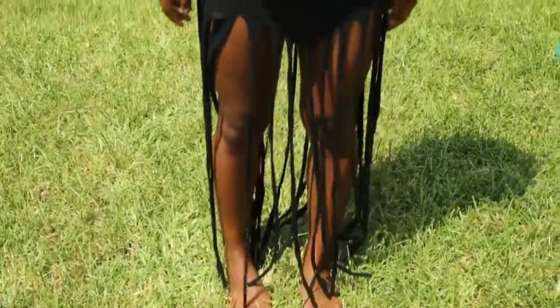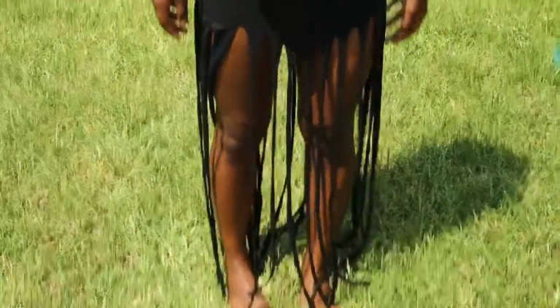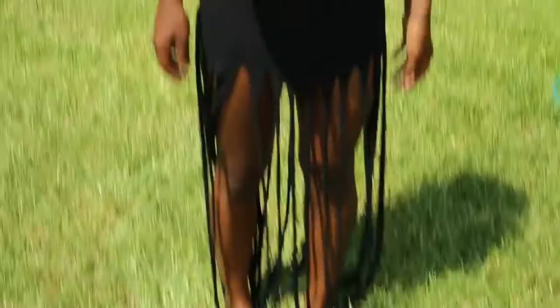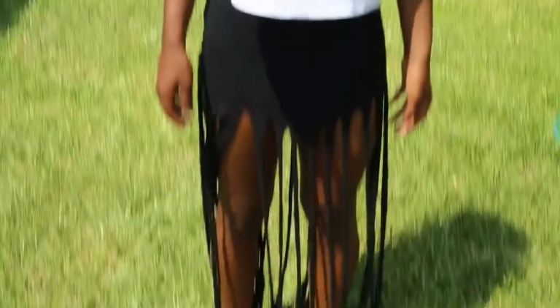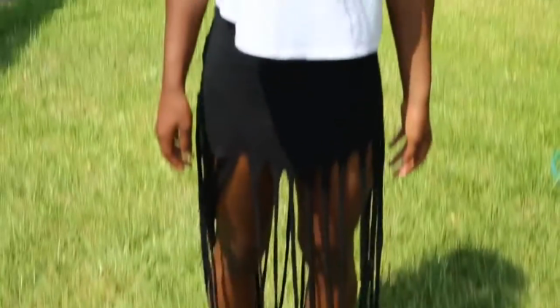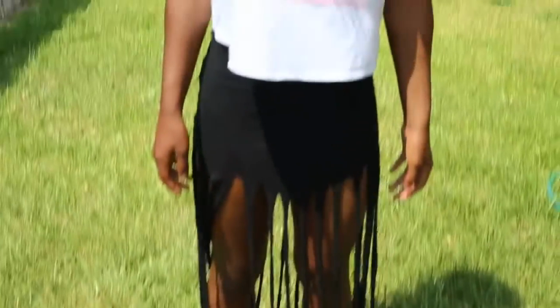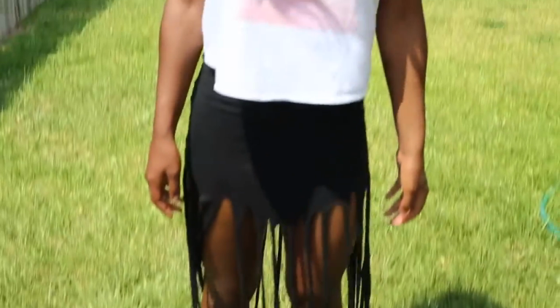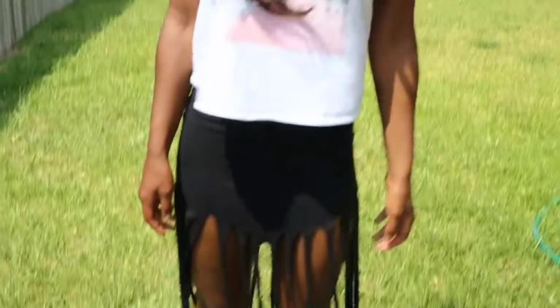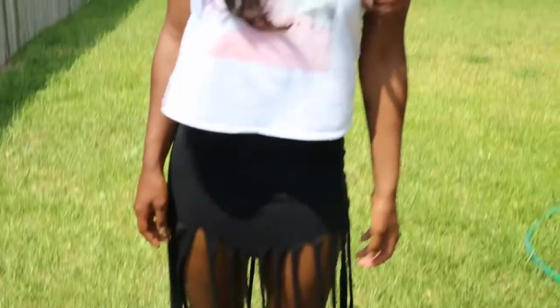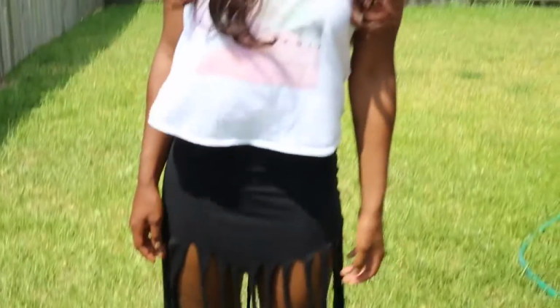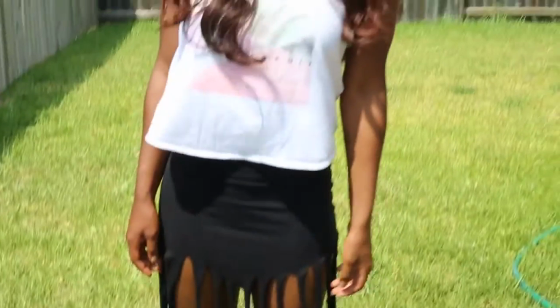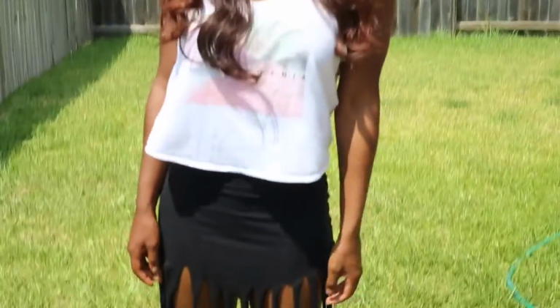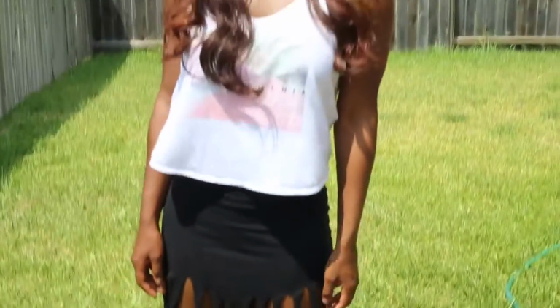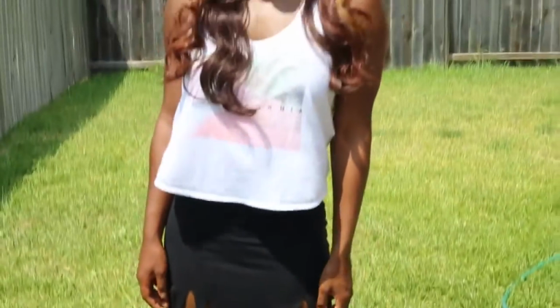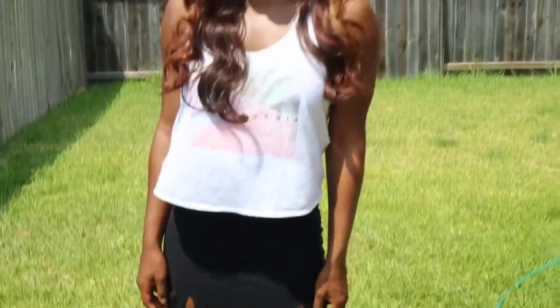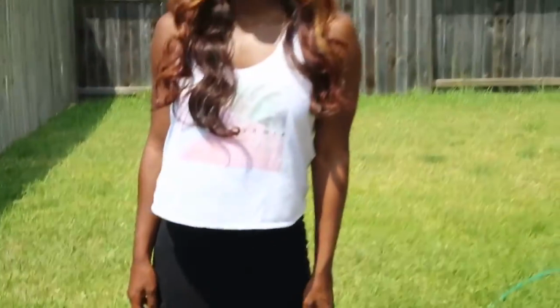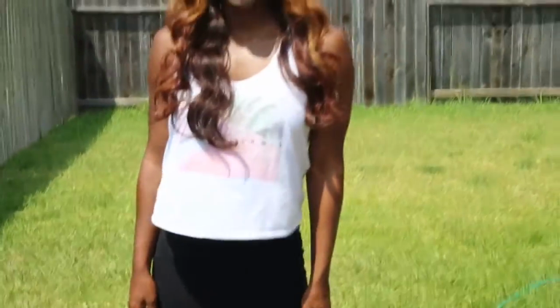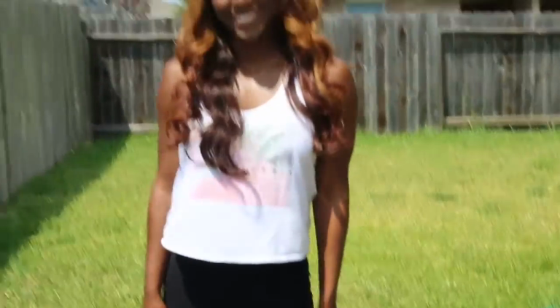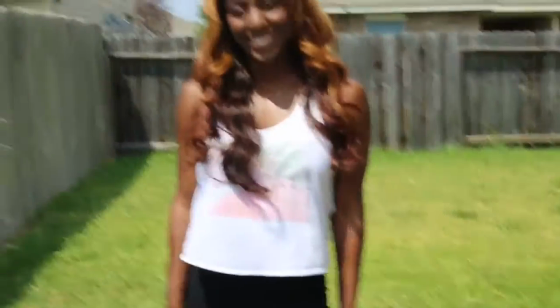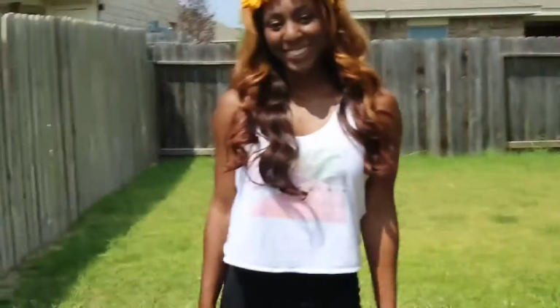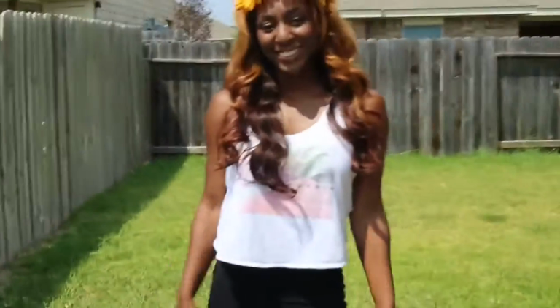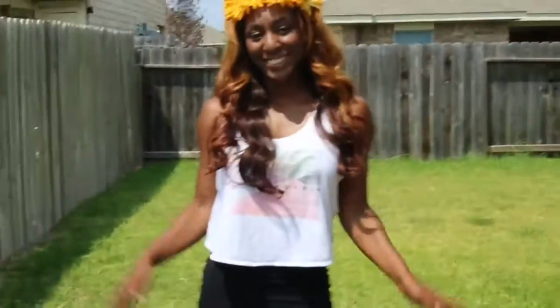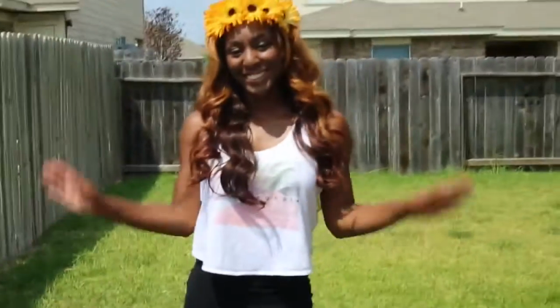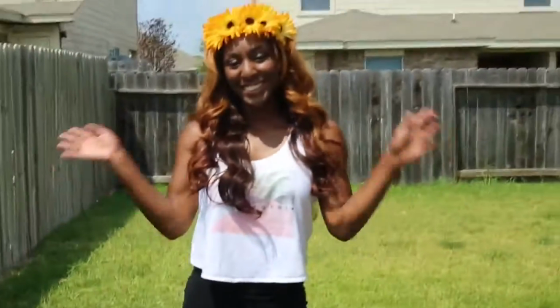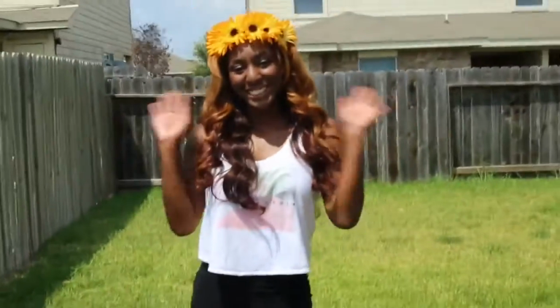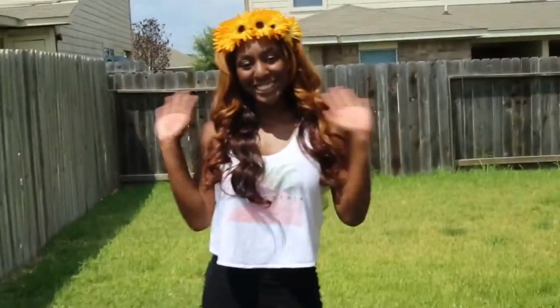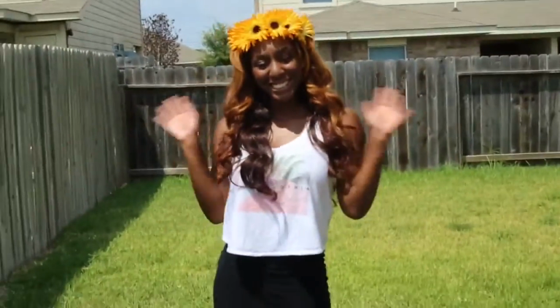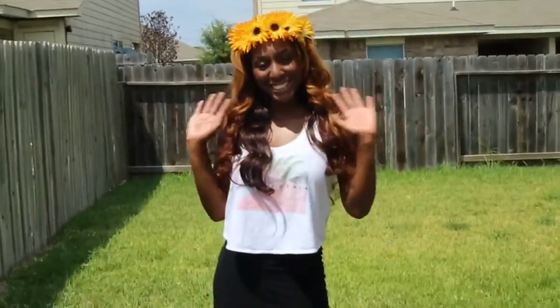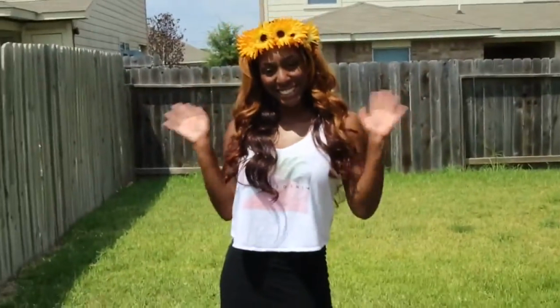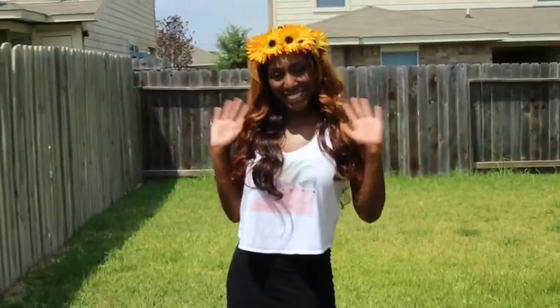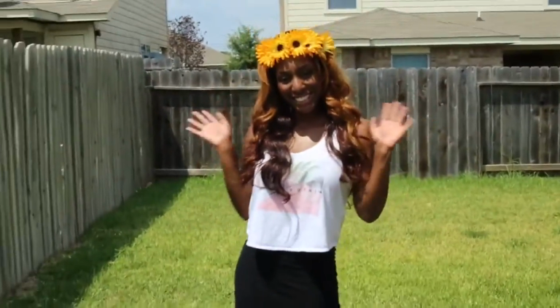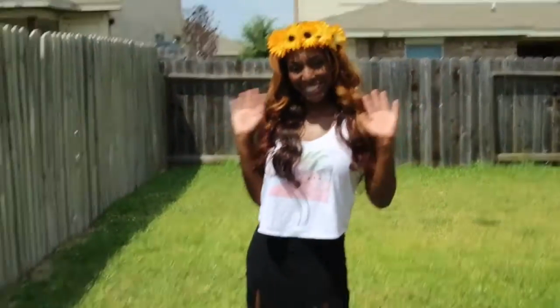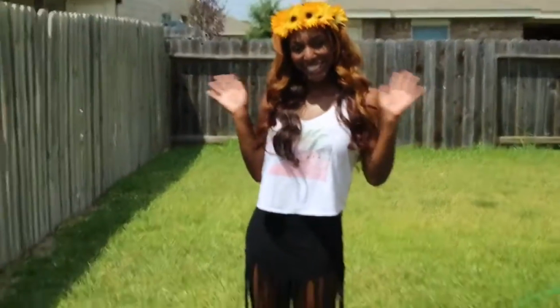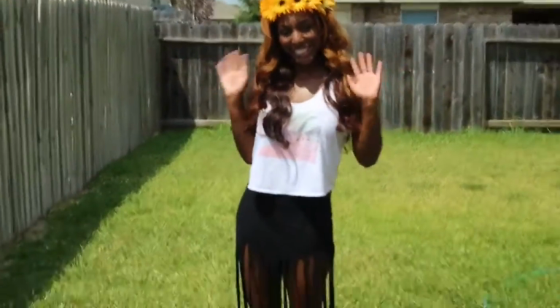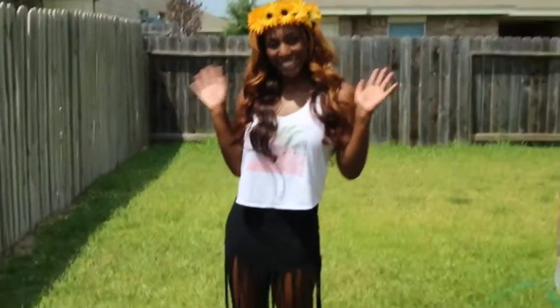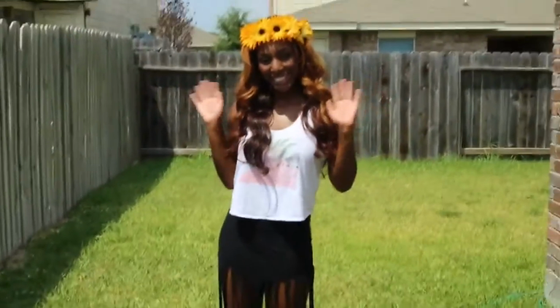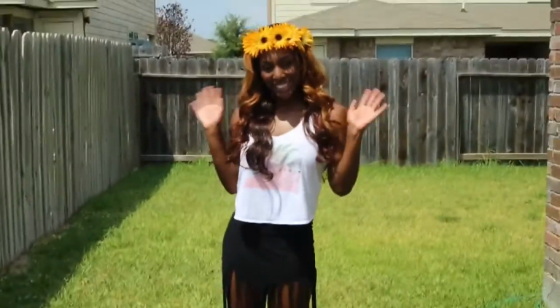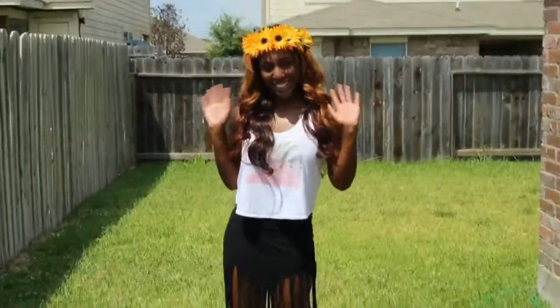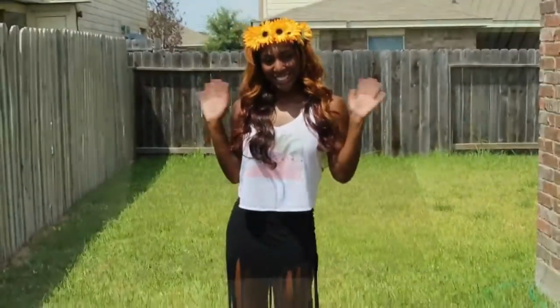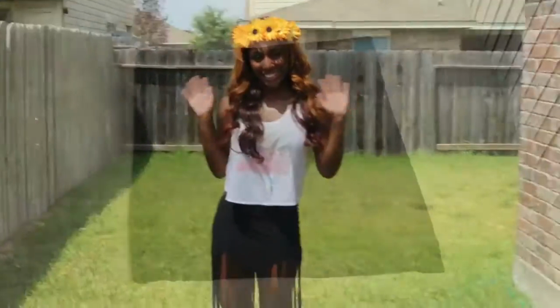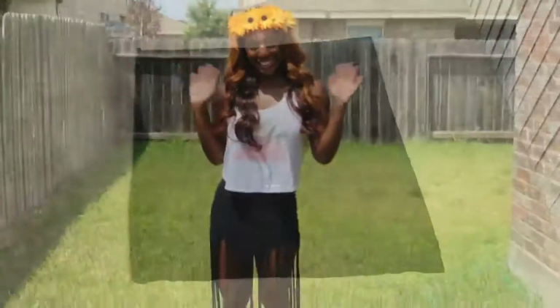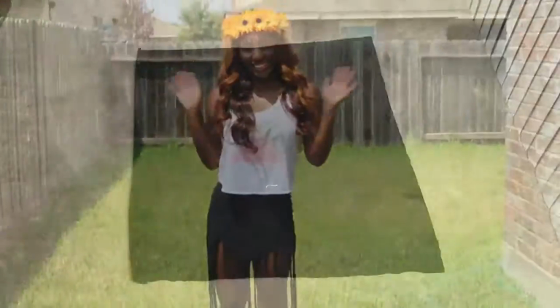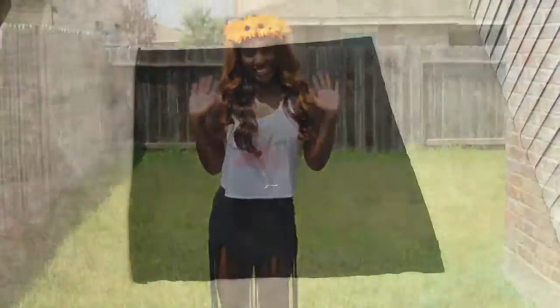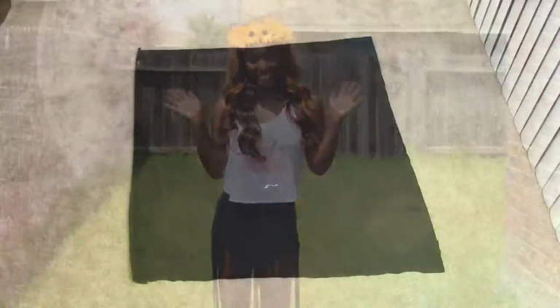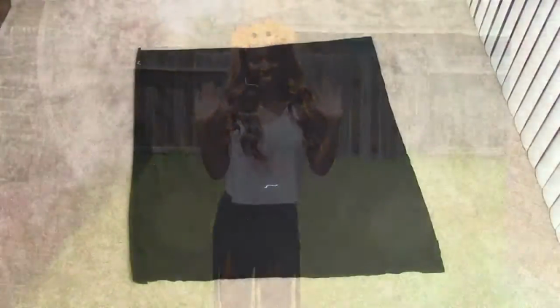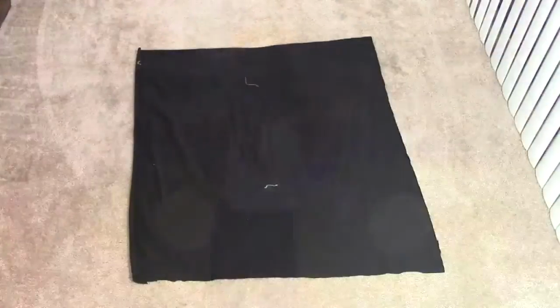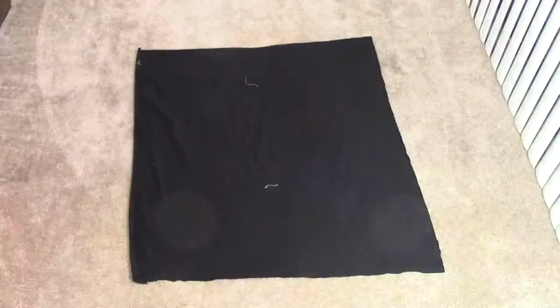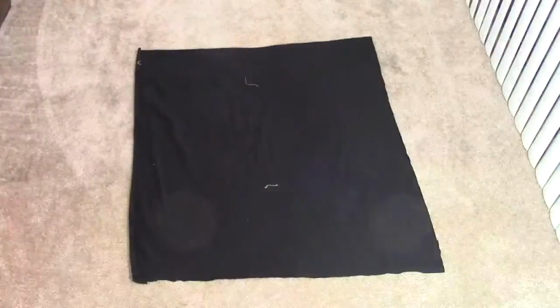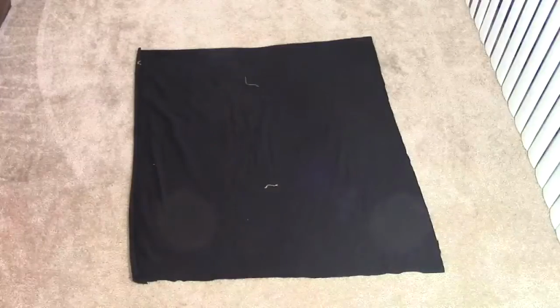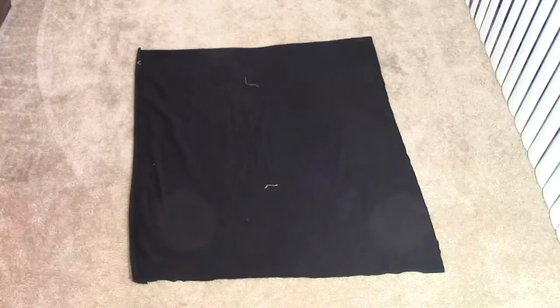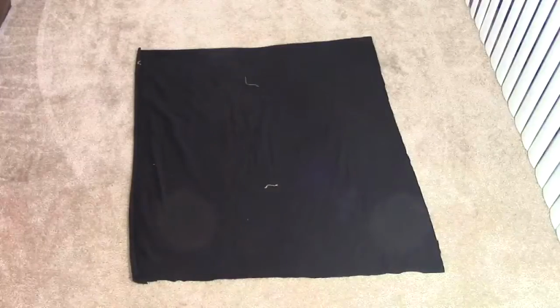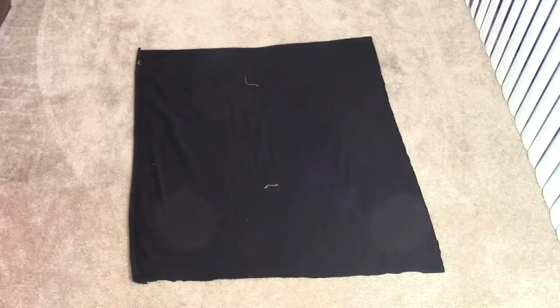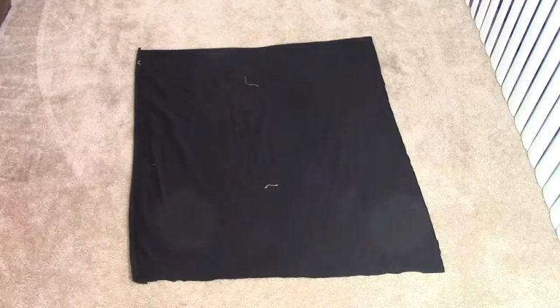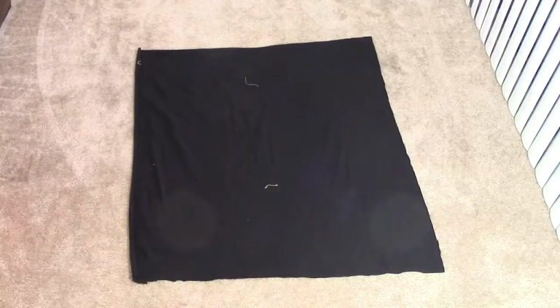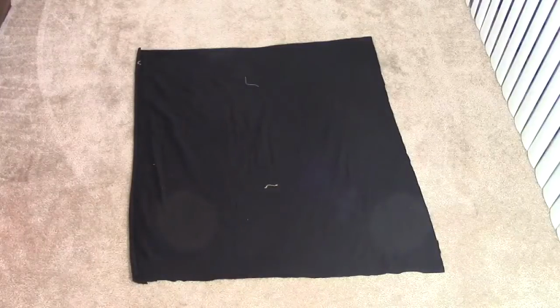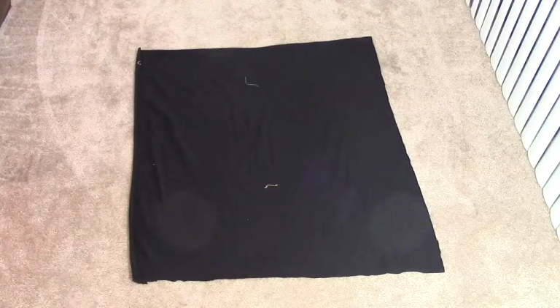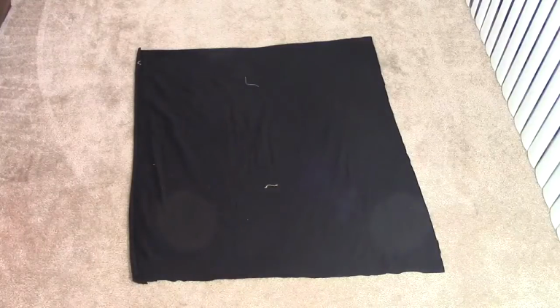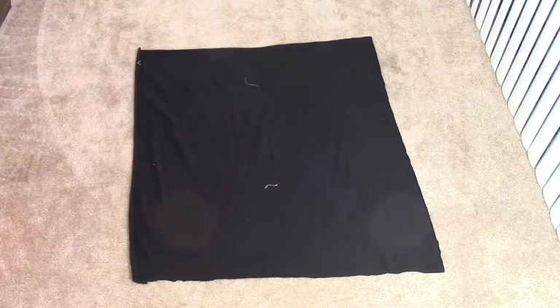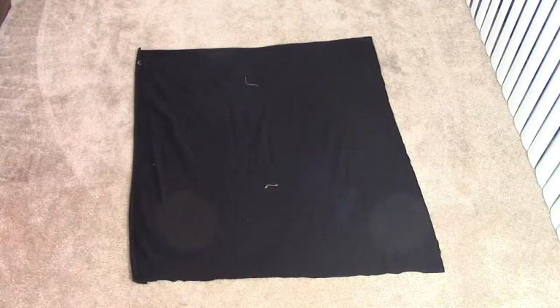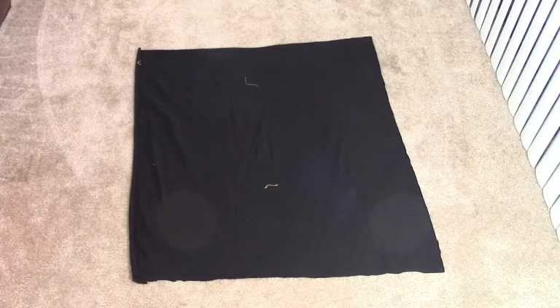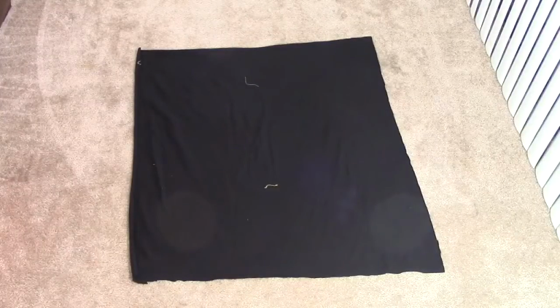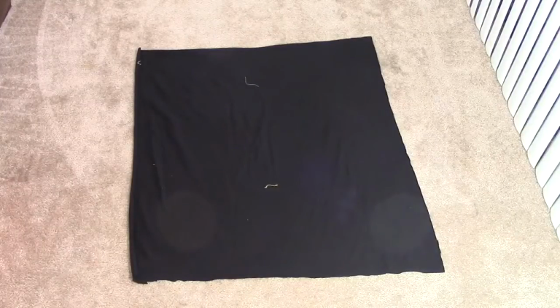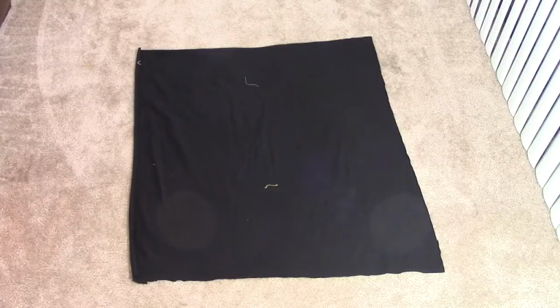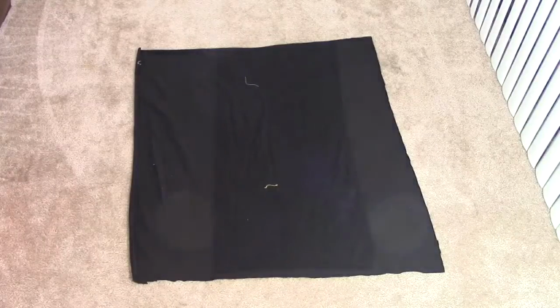I hope you all enjoyed the tutorial. Please share with me your creations on Instagram, Twitter, or Facebook at Ooh La La Holly.